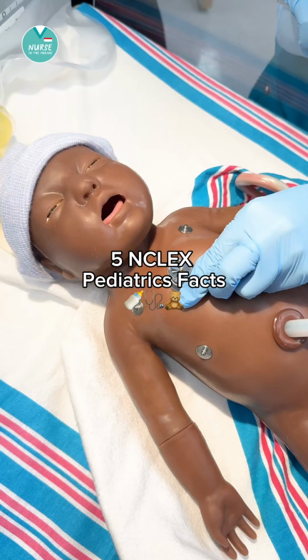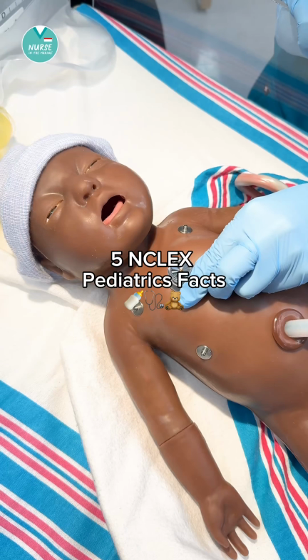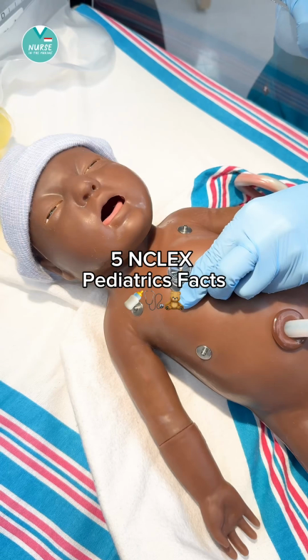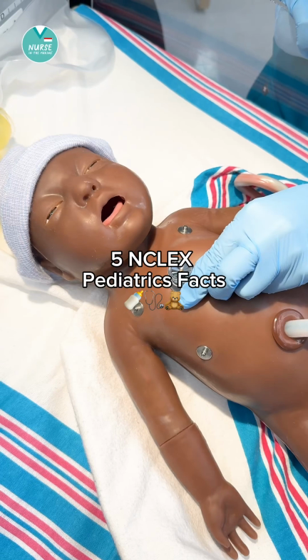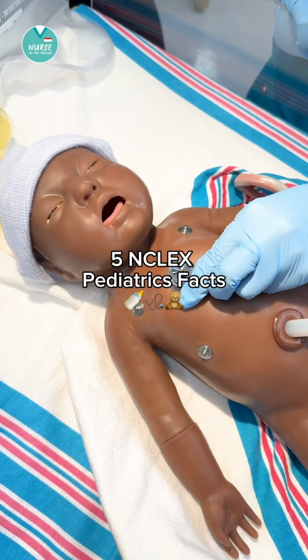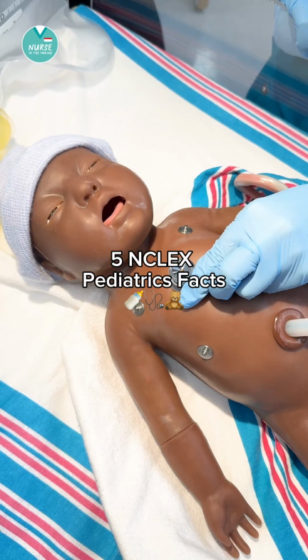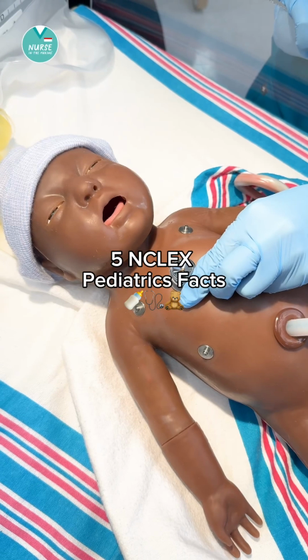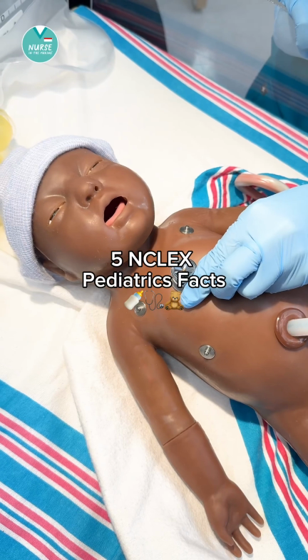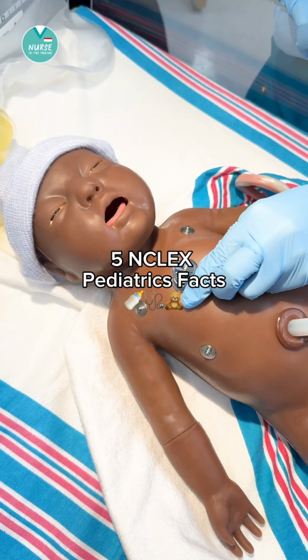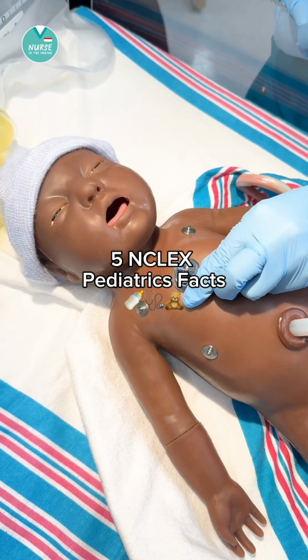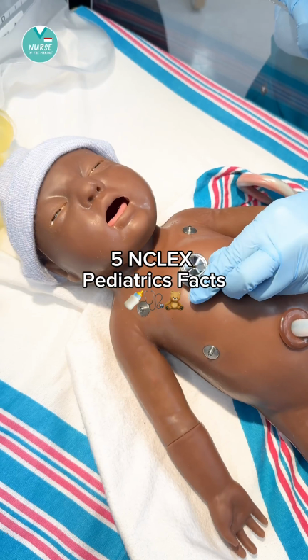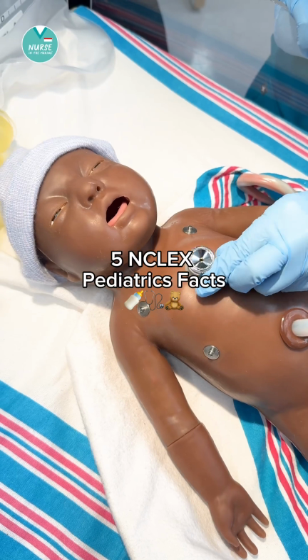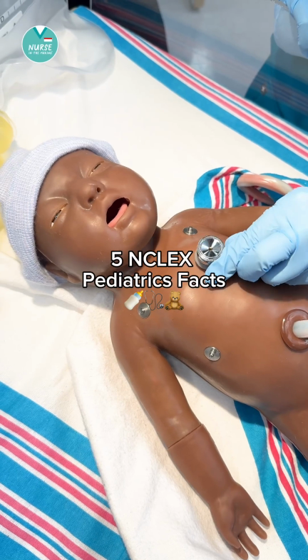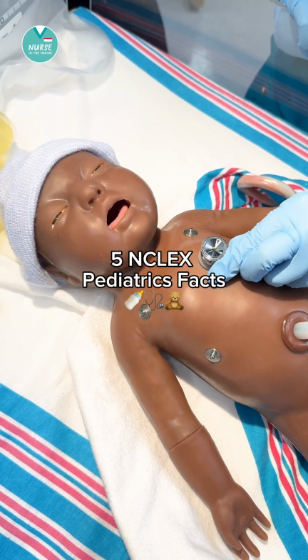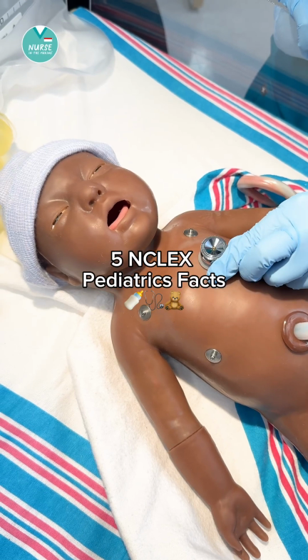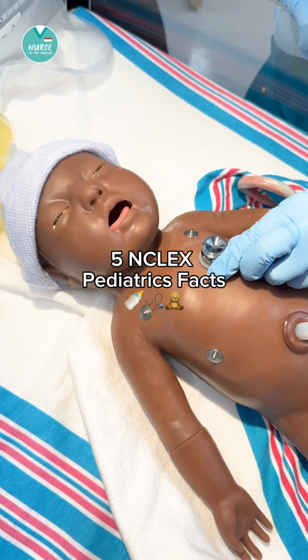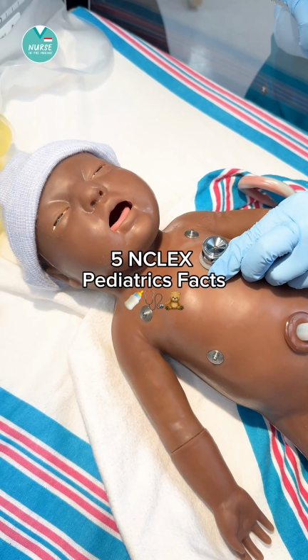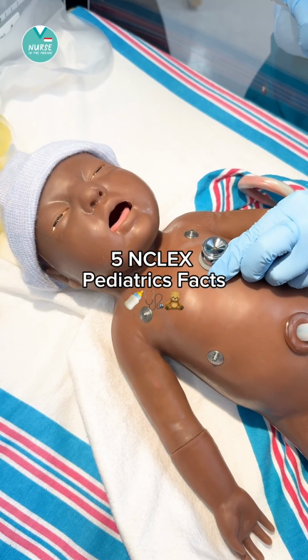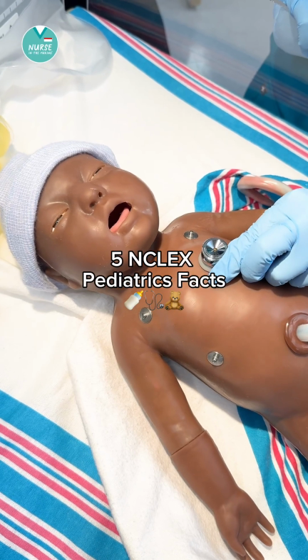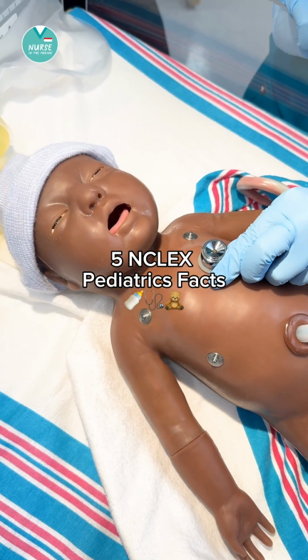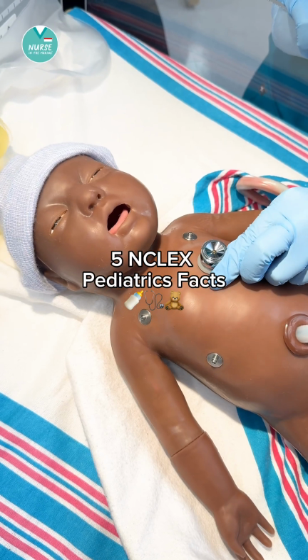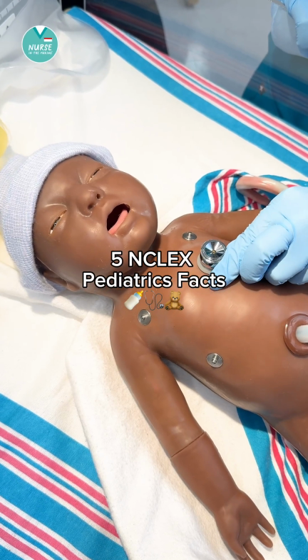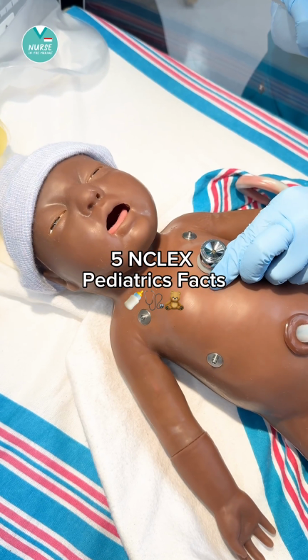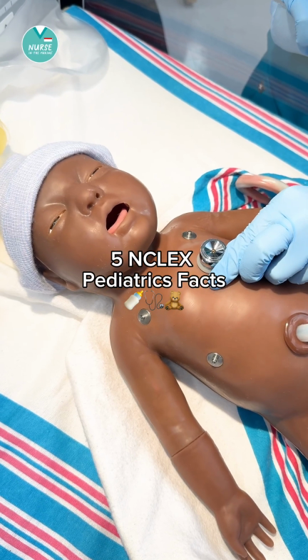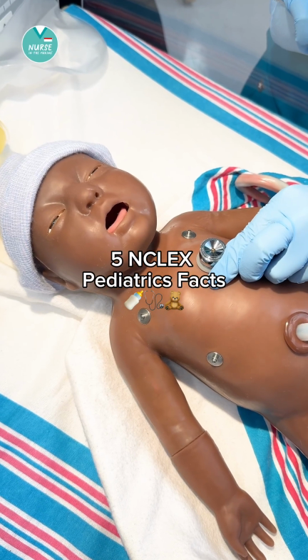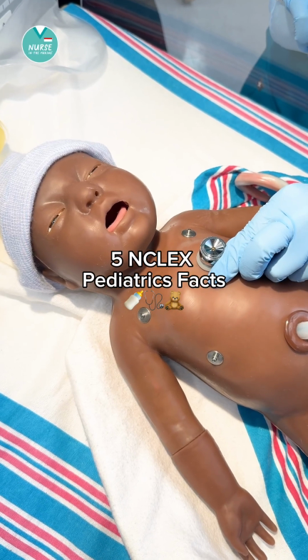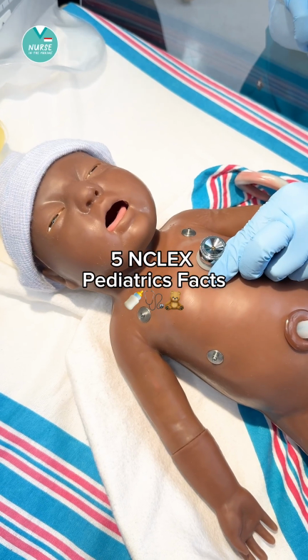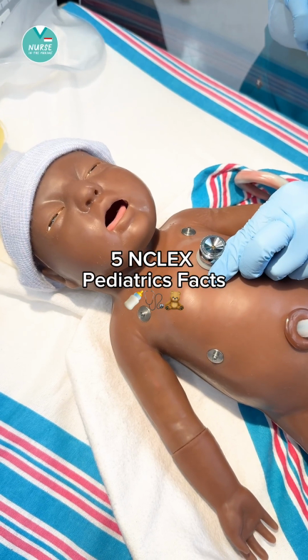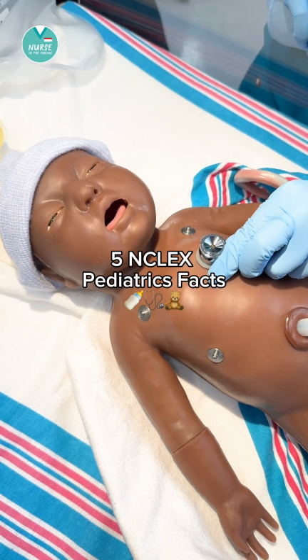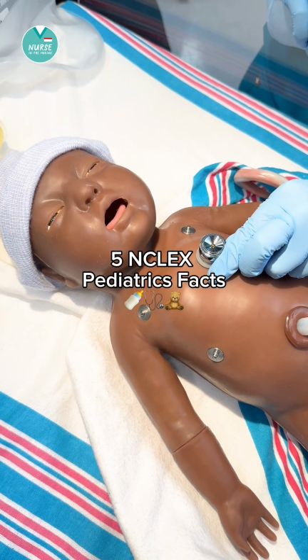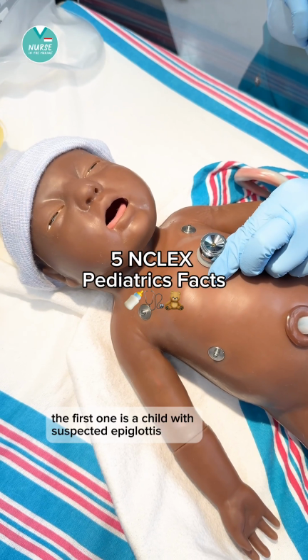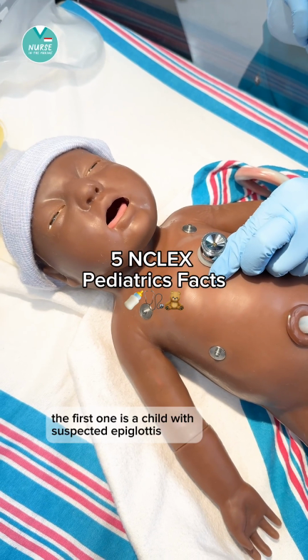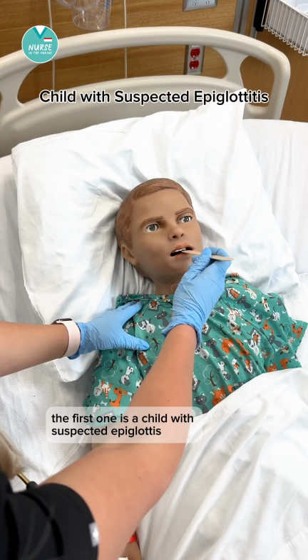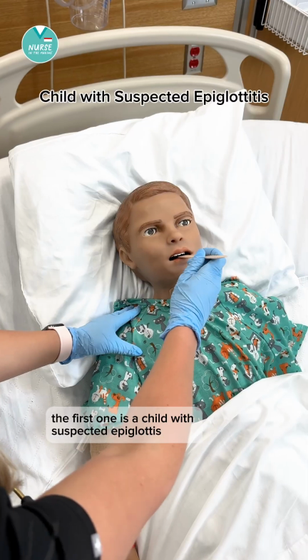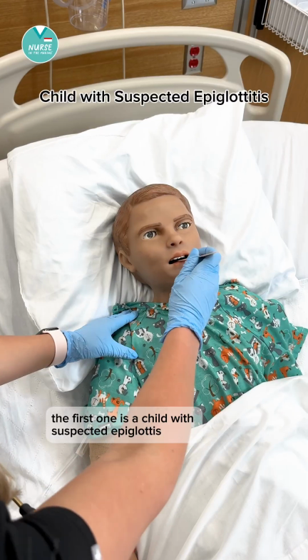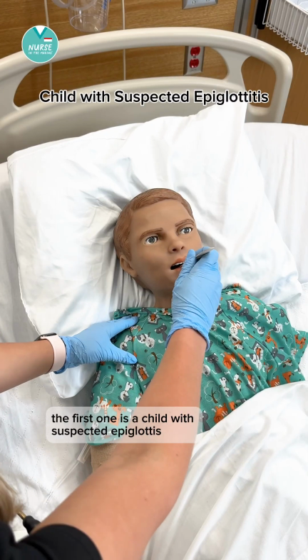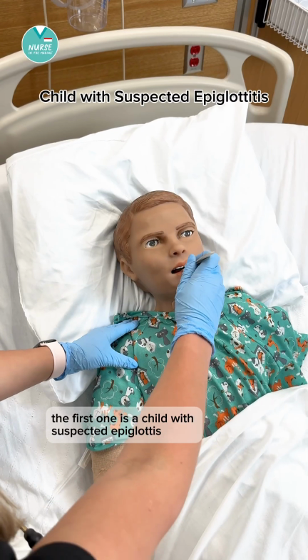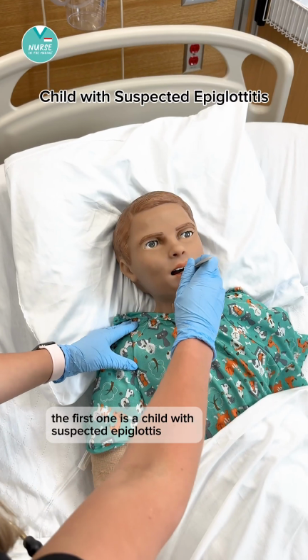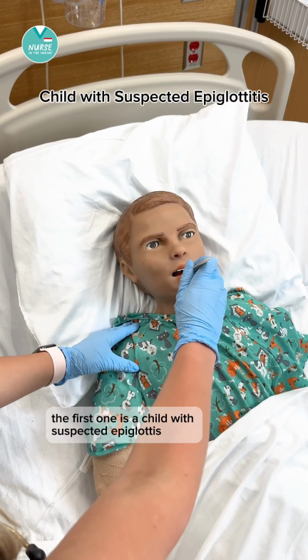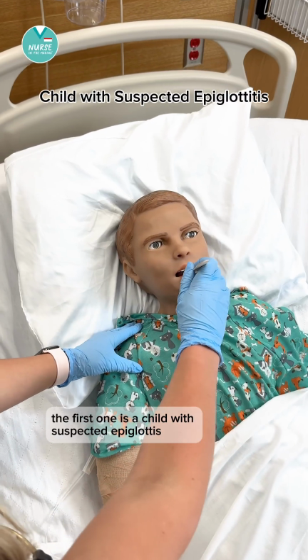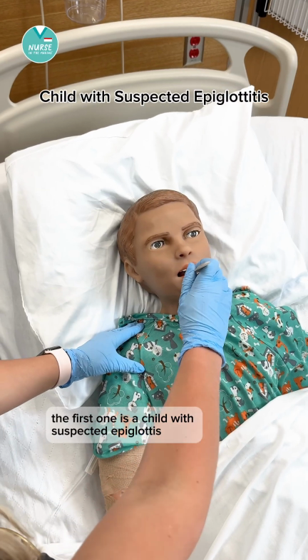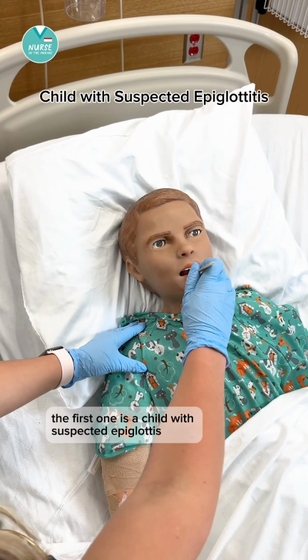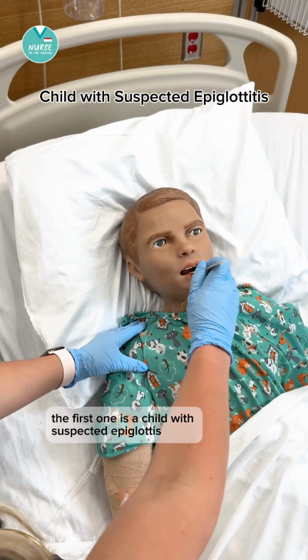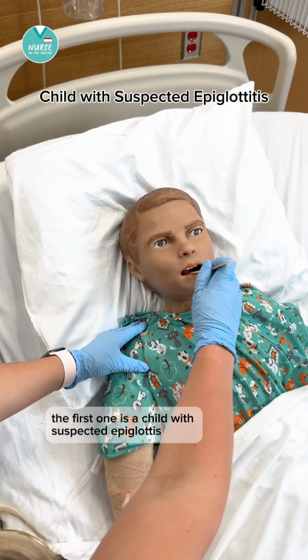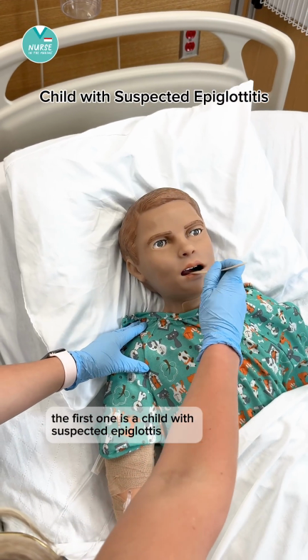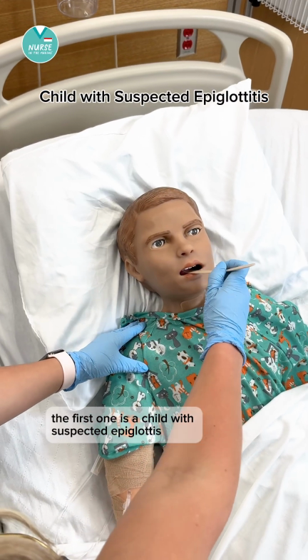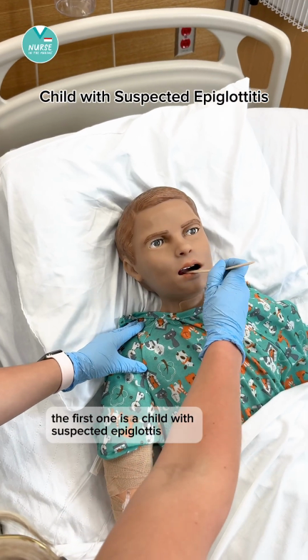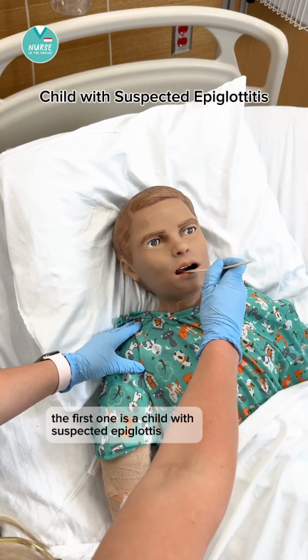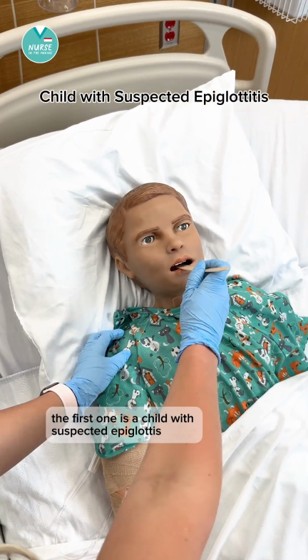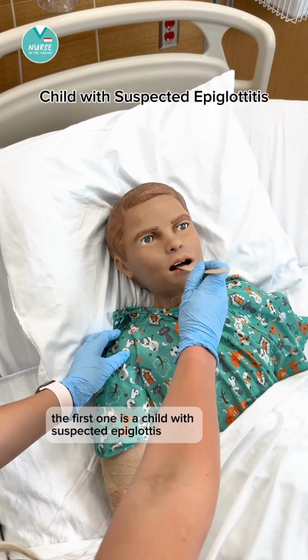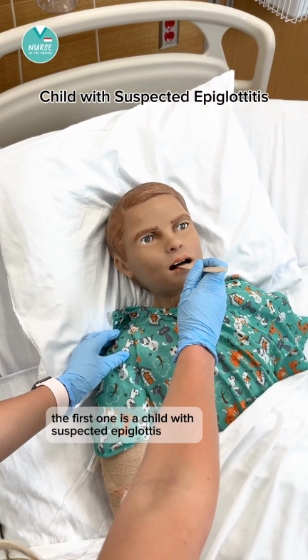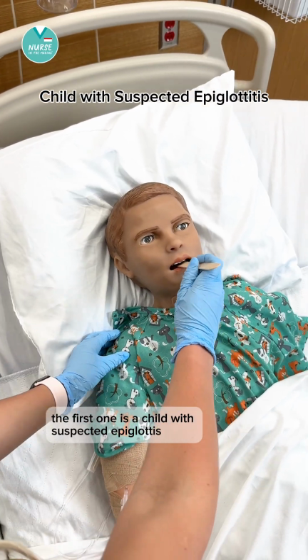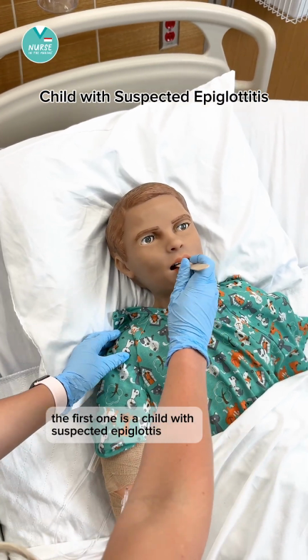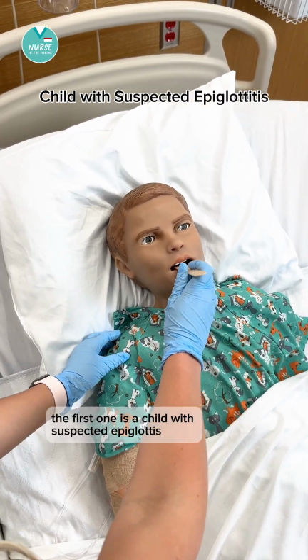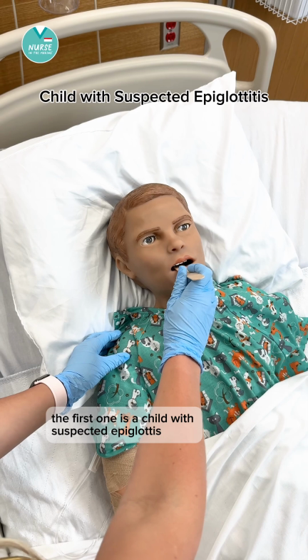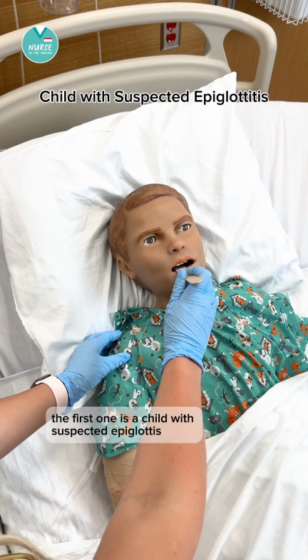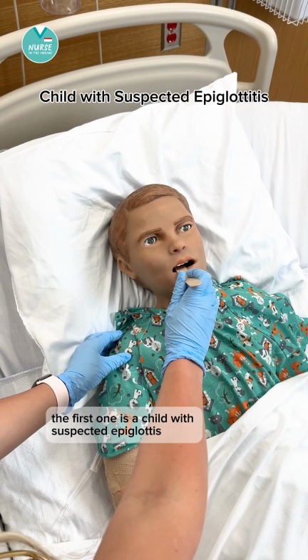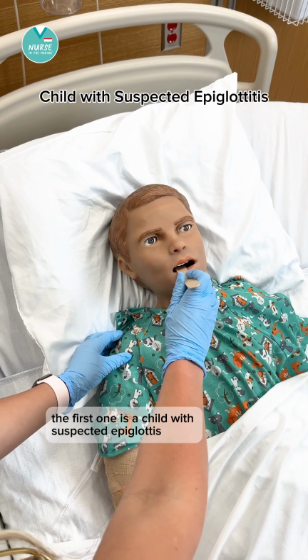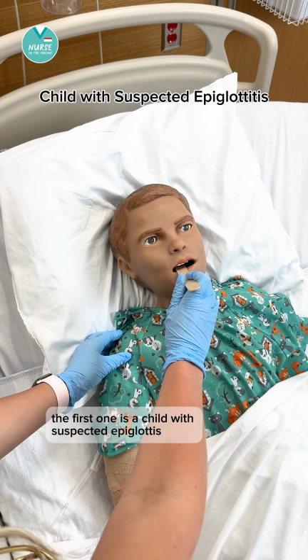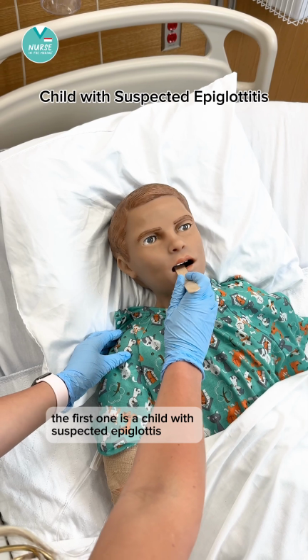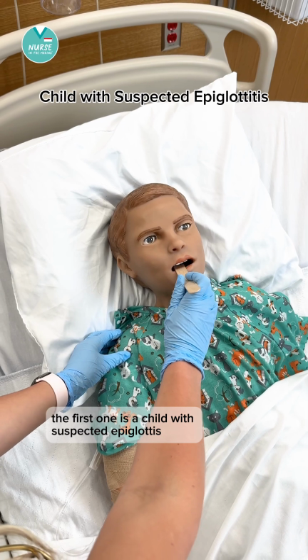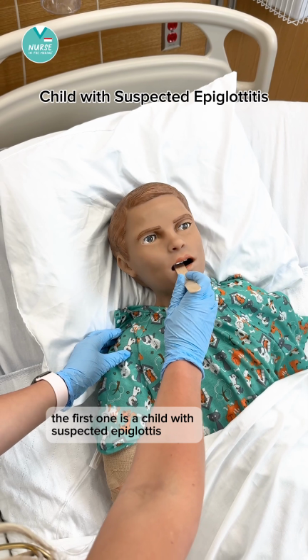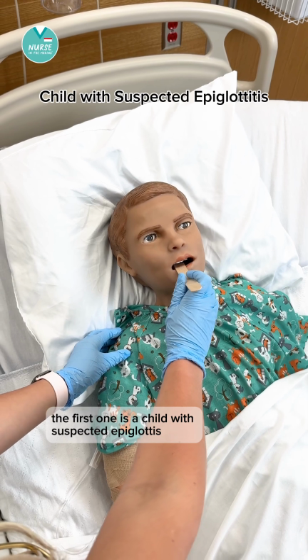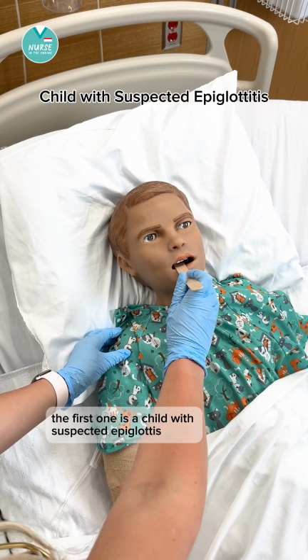Here are five NCLEX pediatric facts you need to know. The first one is a child with suspected epiglottitis.